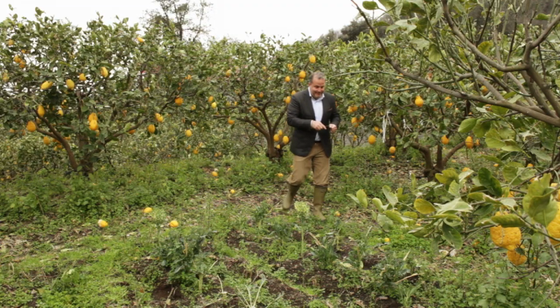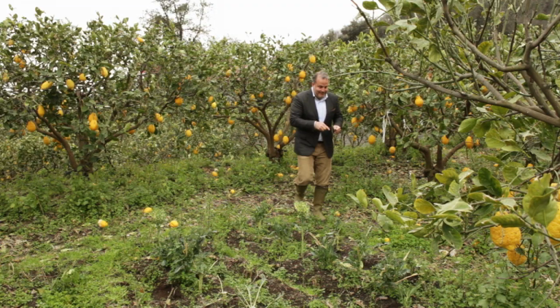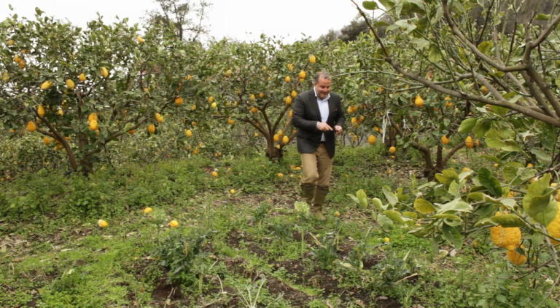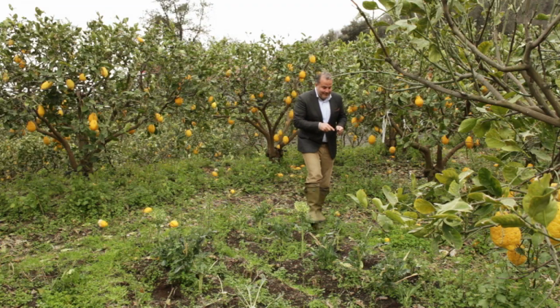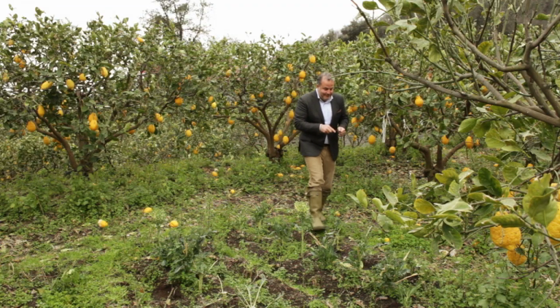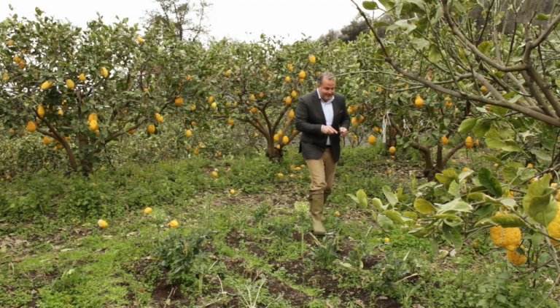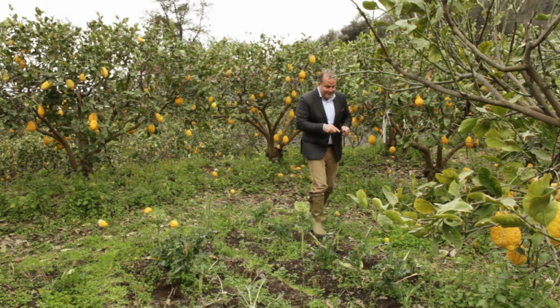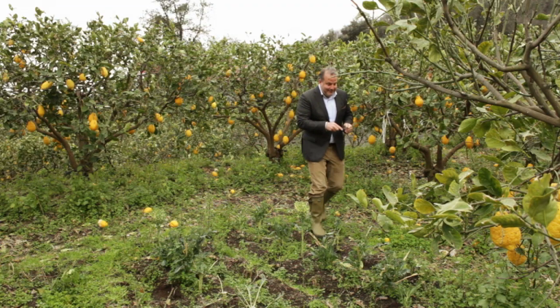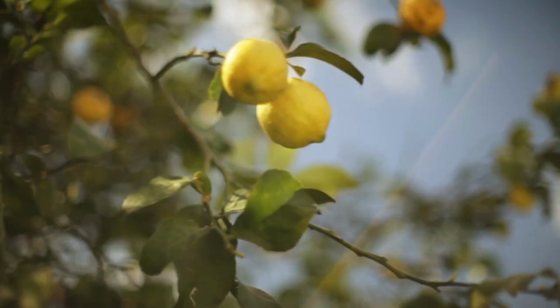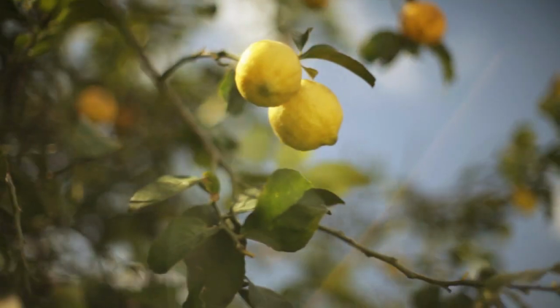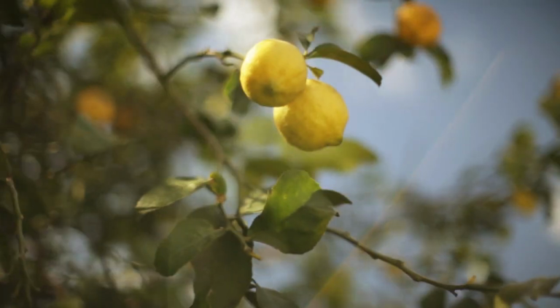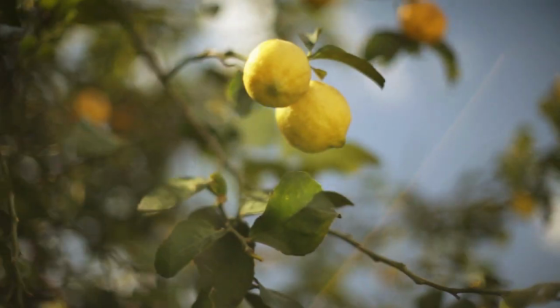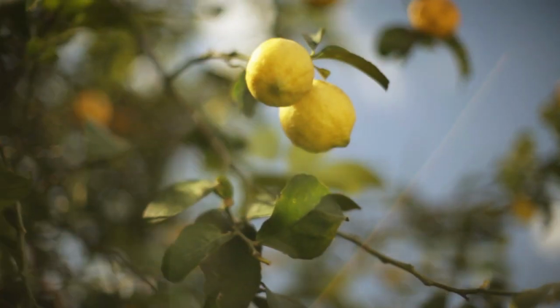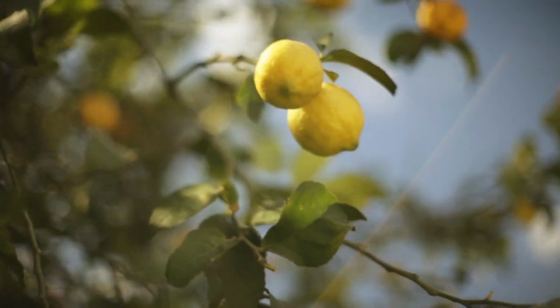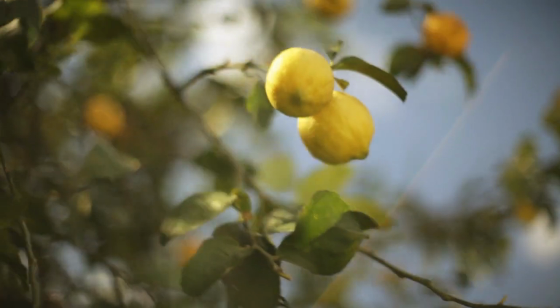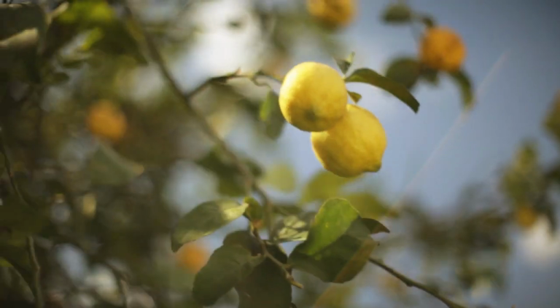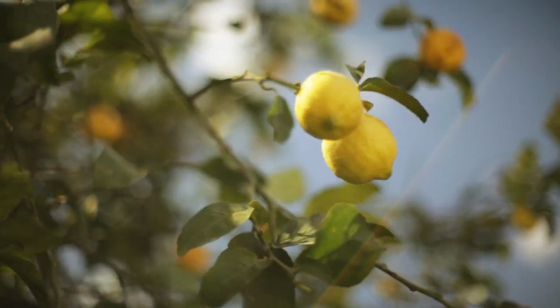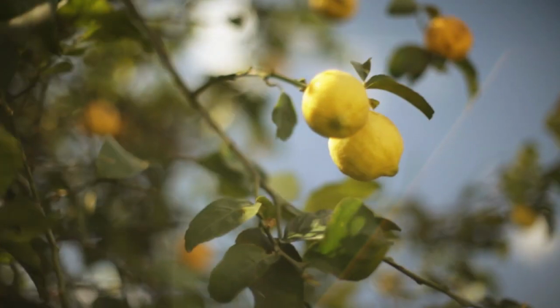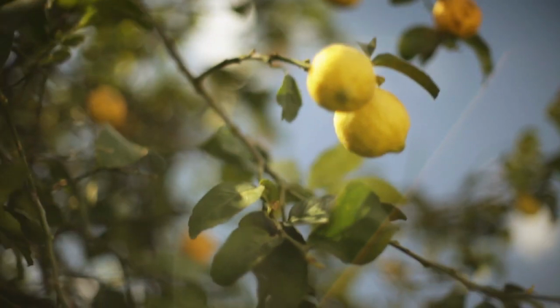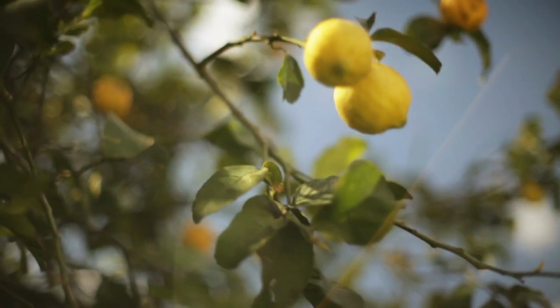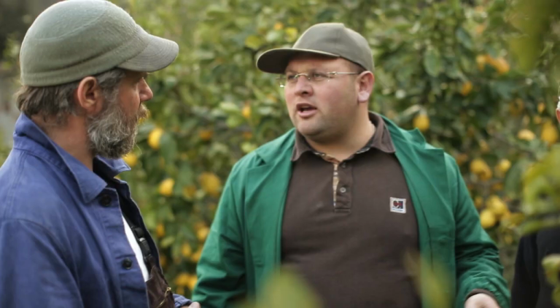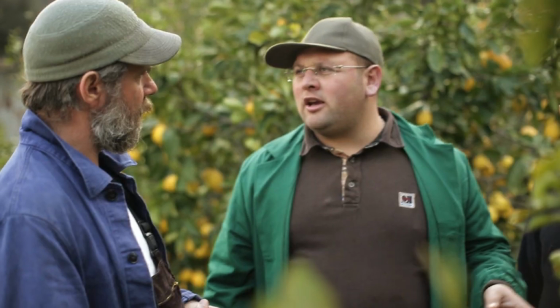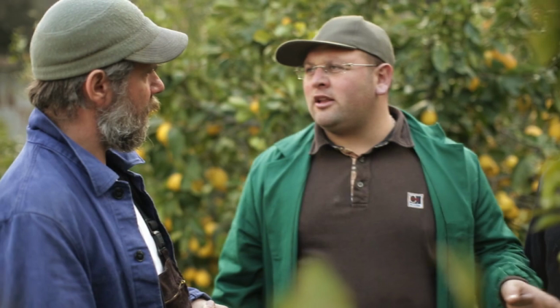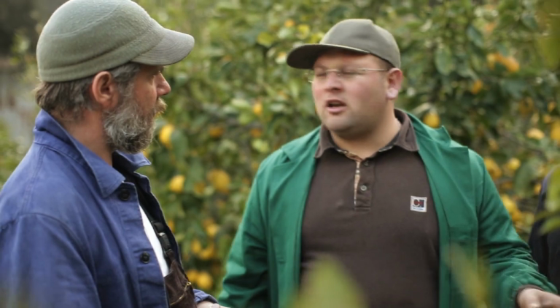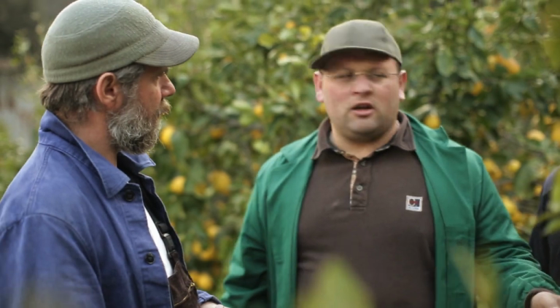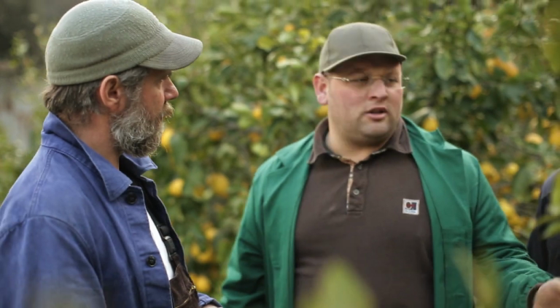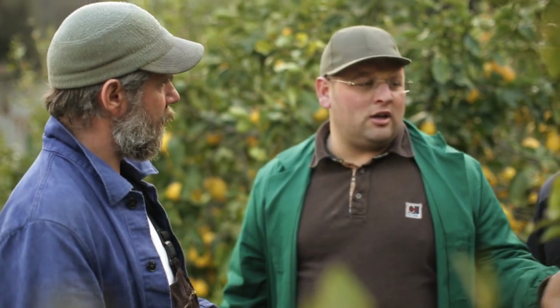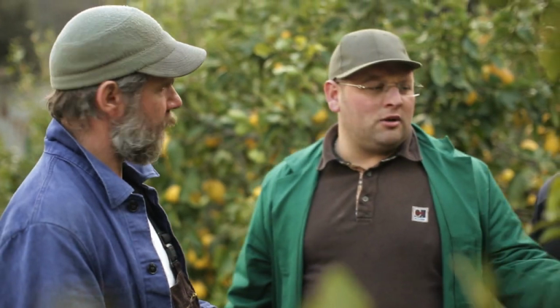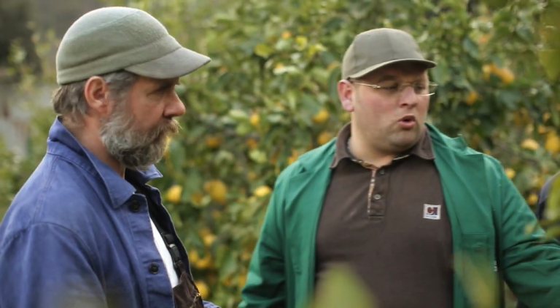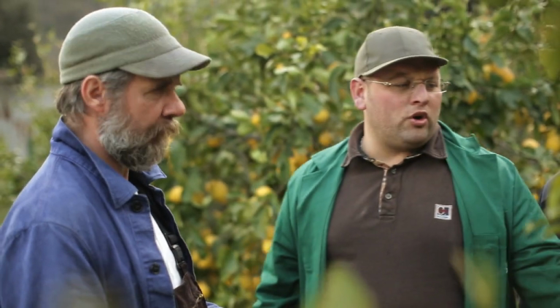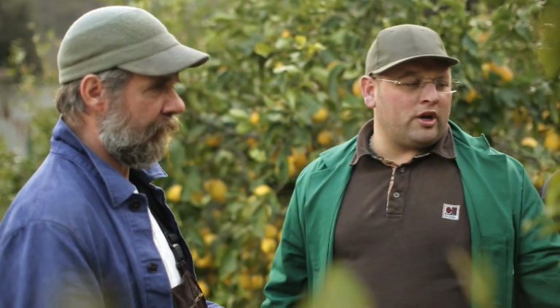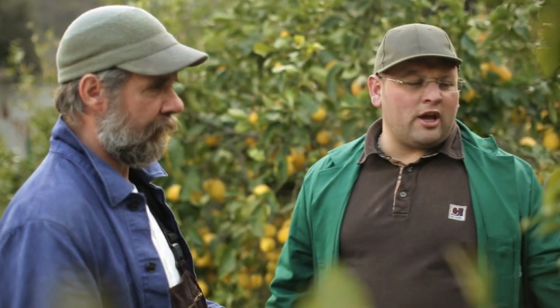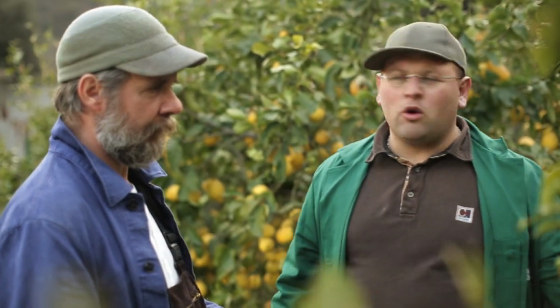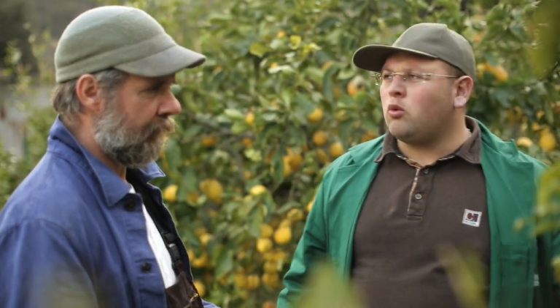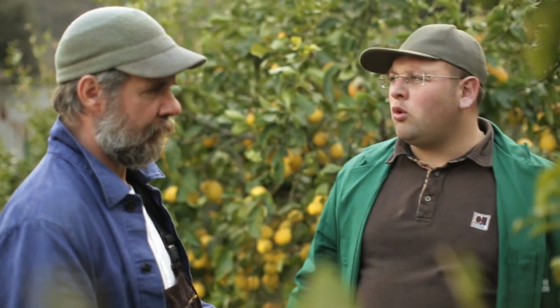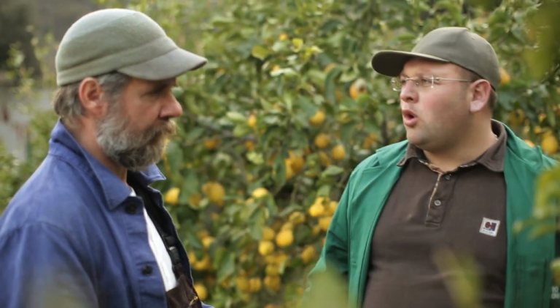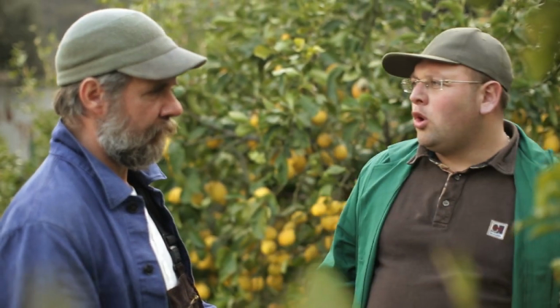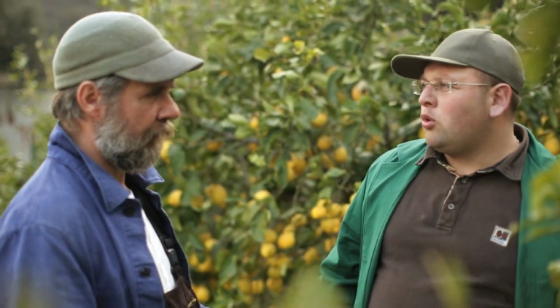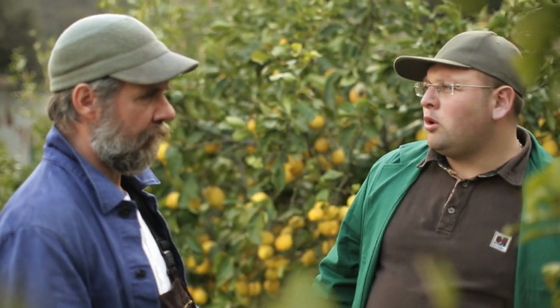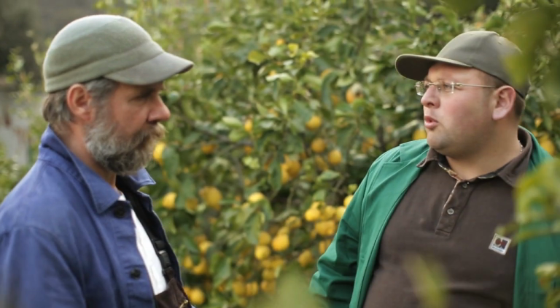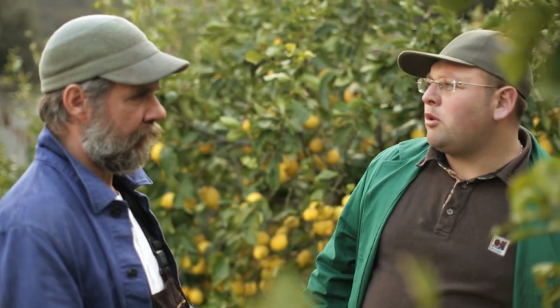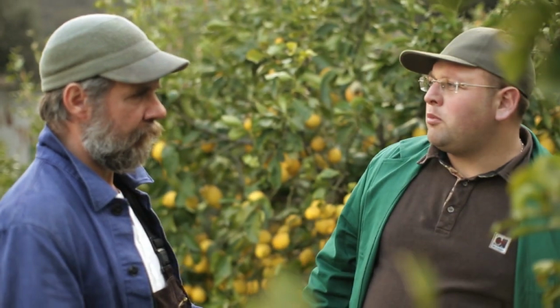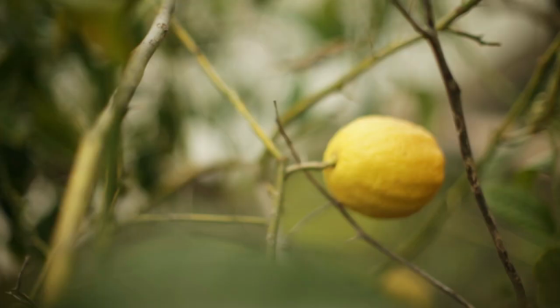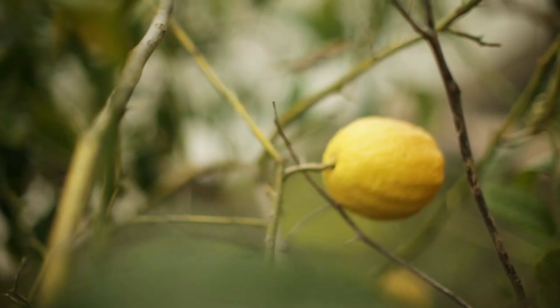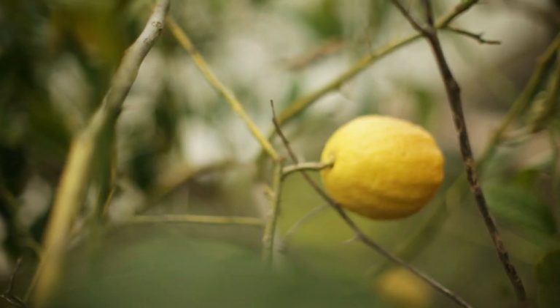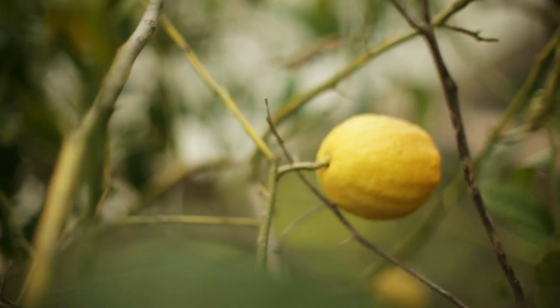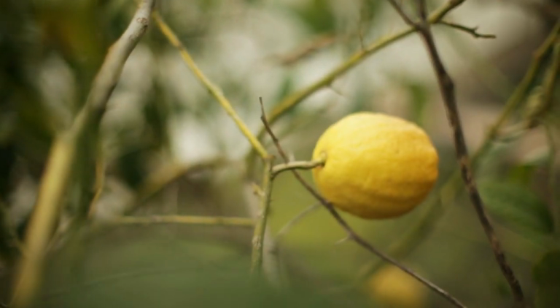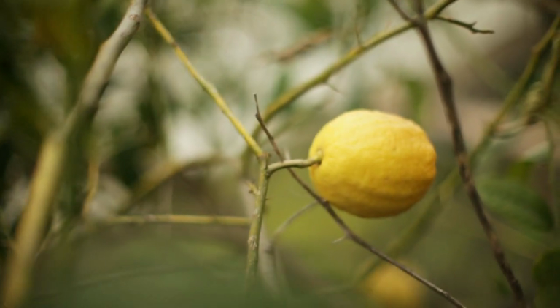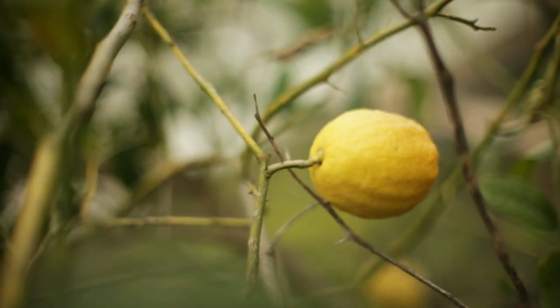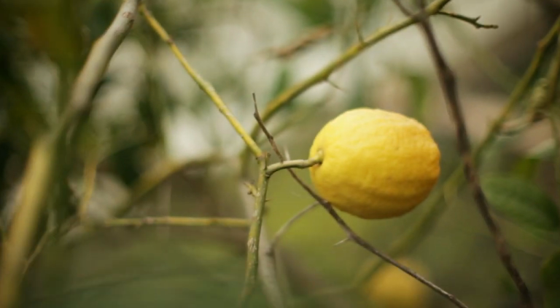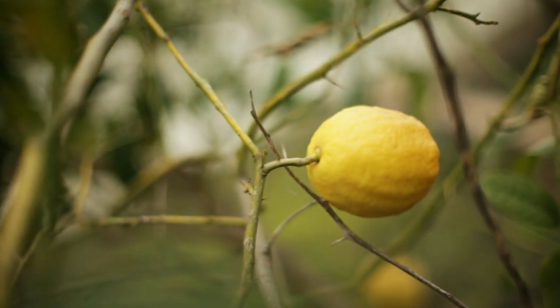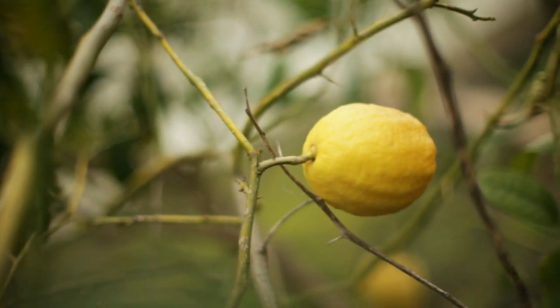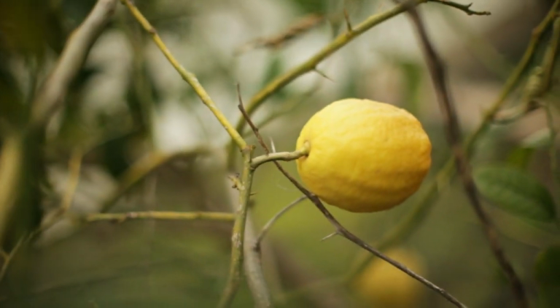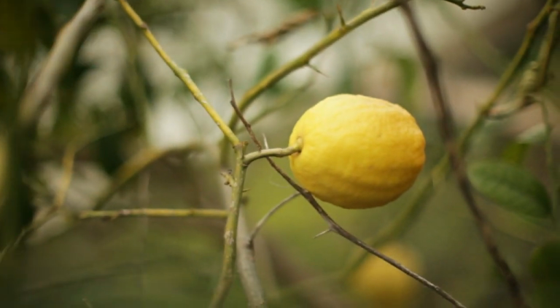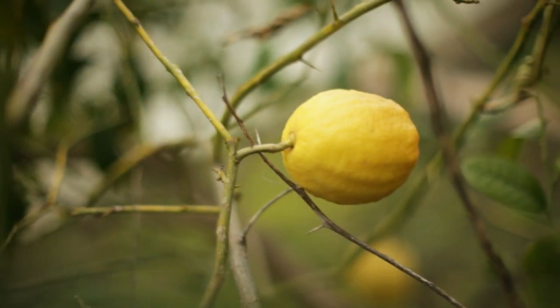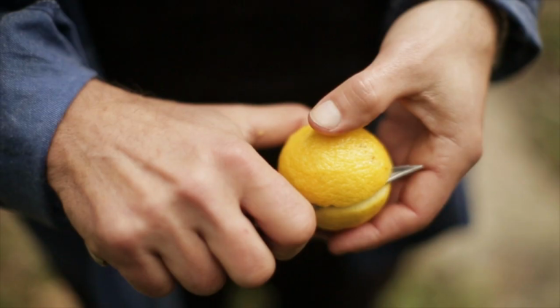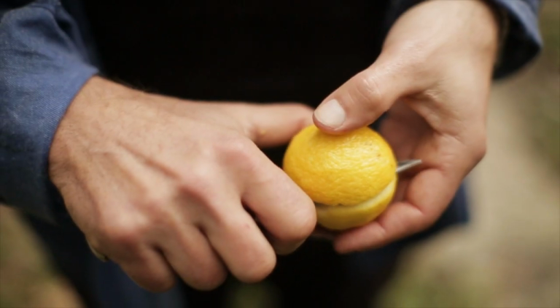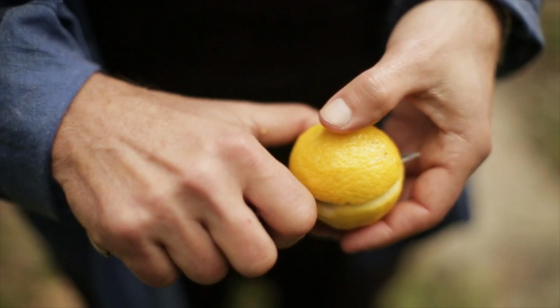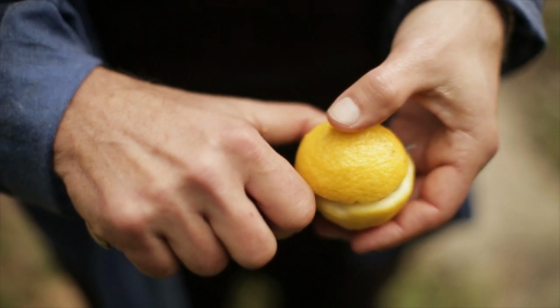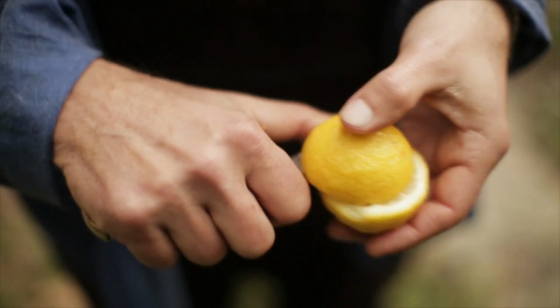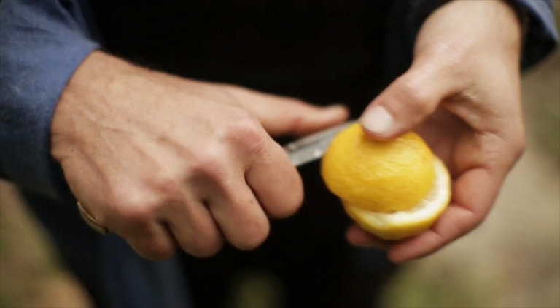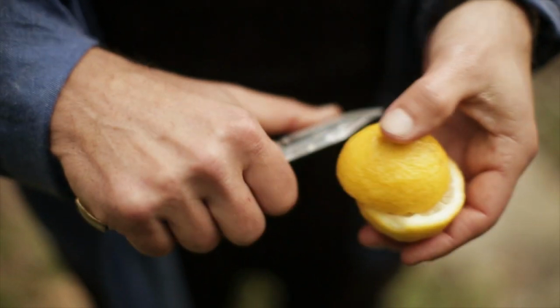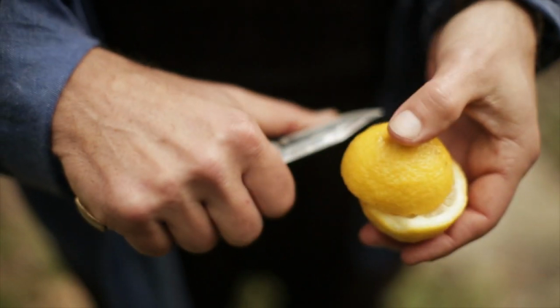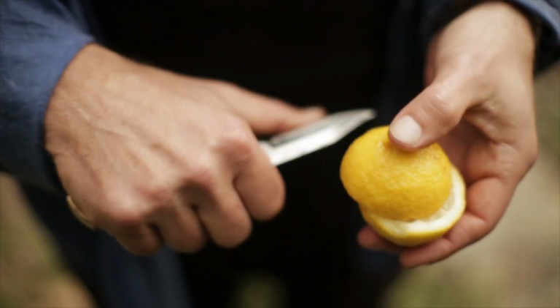The most important thing about the lemon is that it is a biological lemon. There are no pesticides, there is nothing — because, as we say, nature.